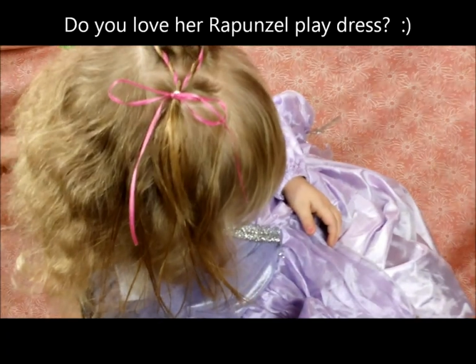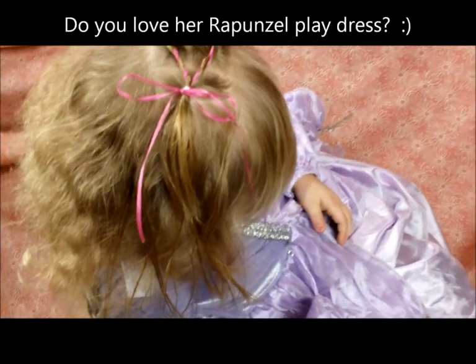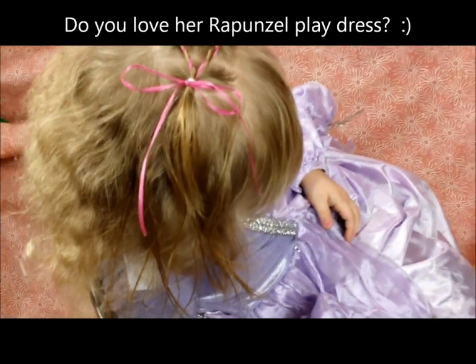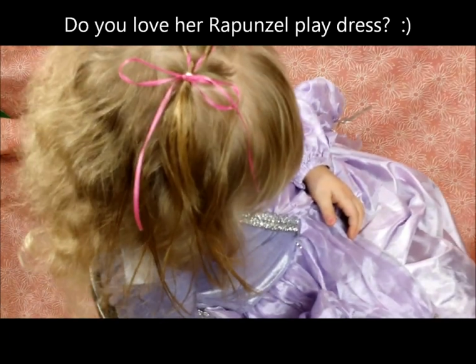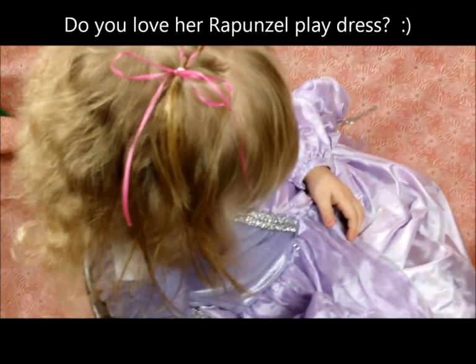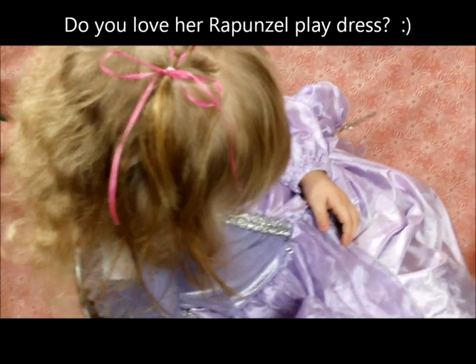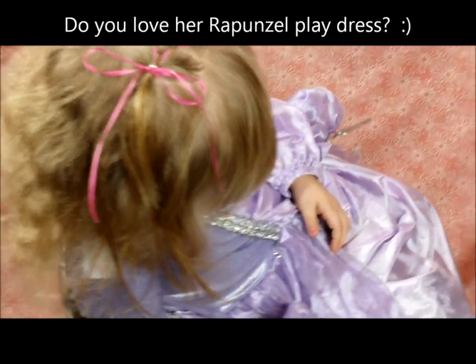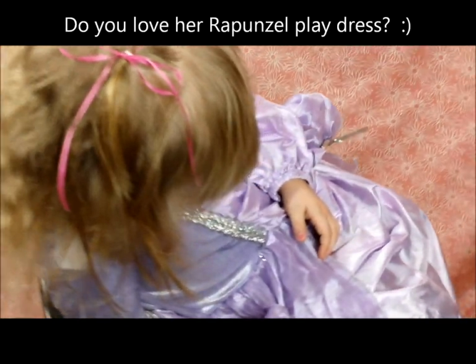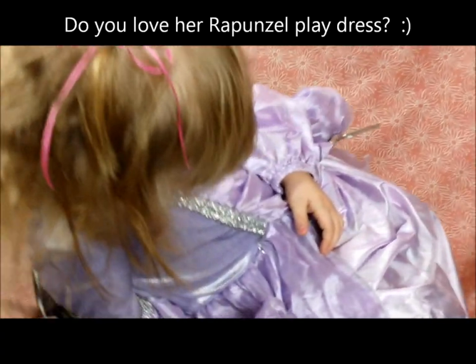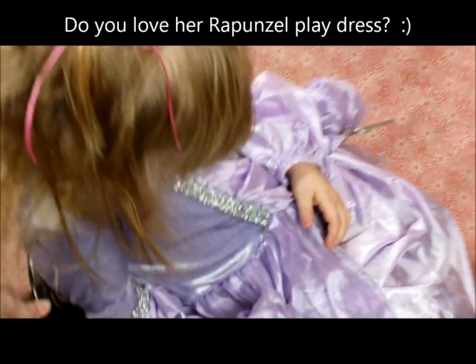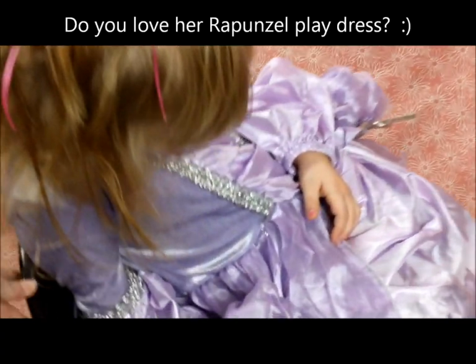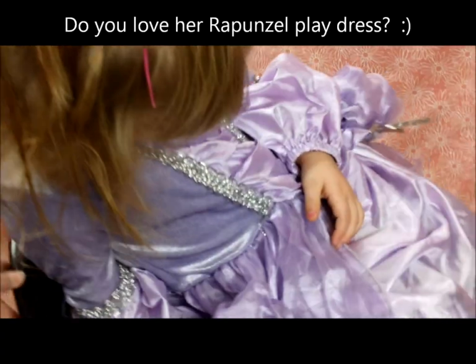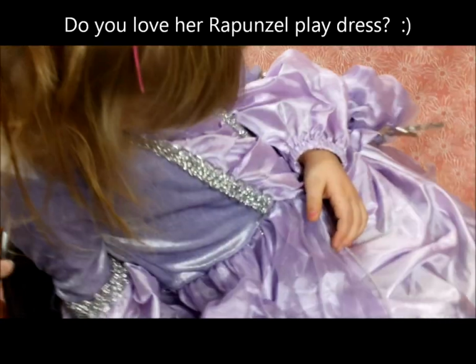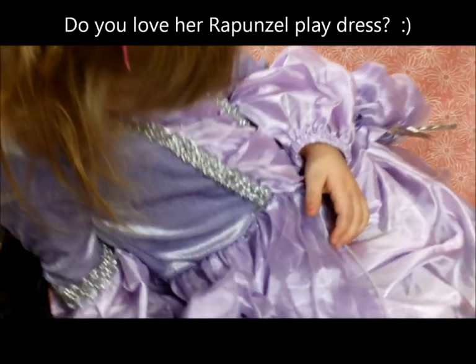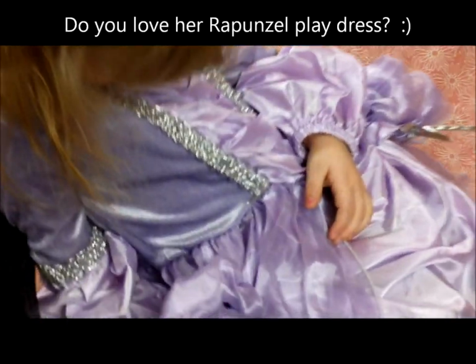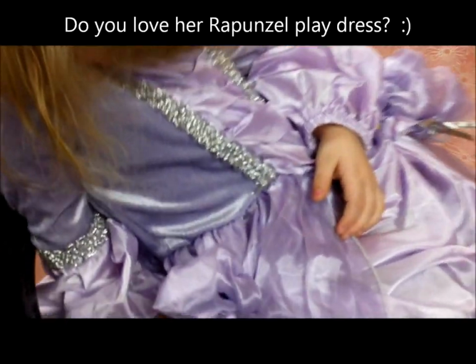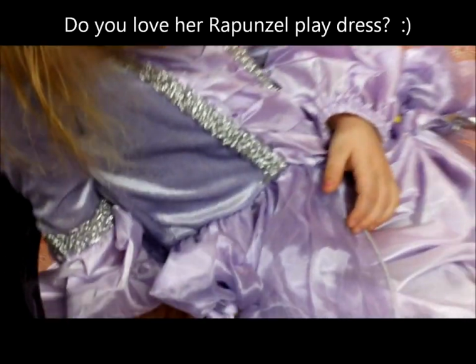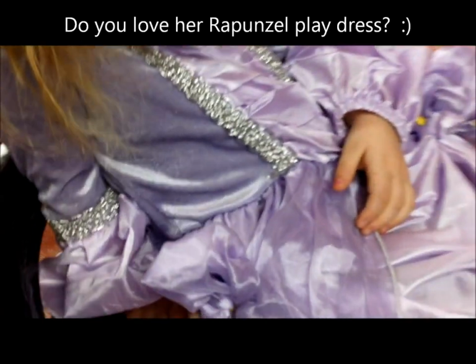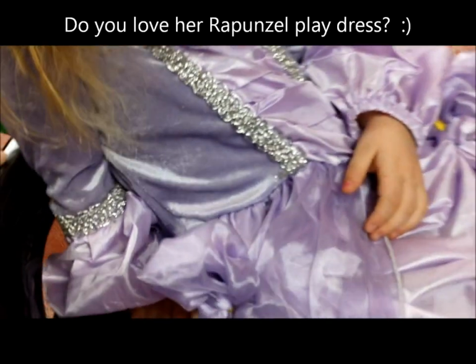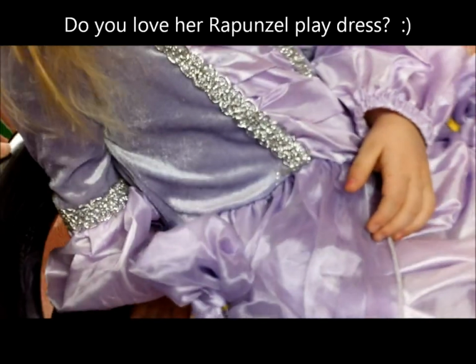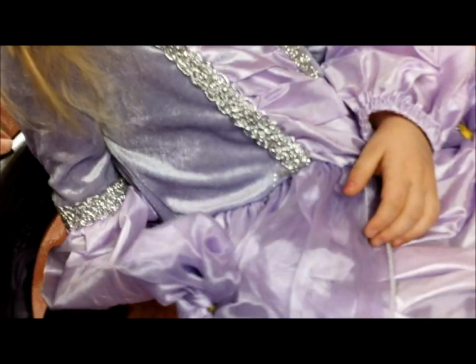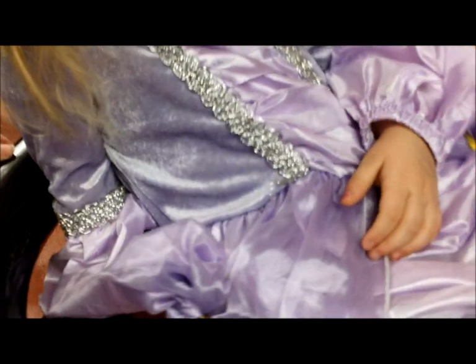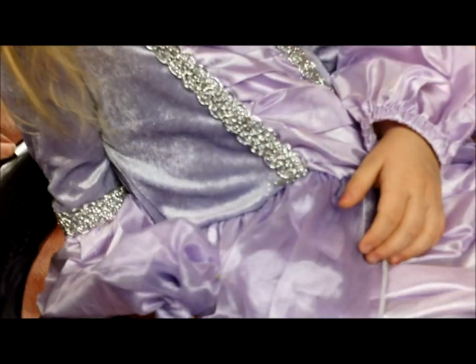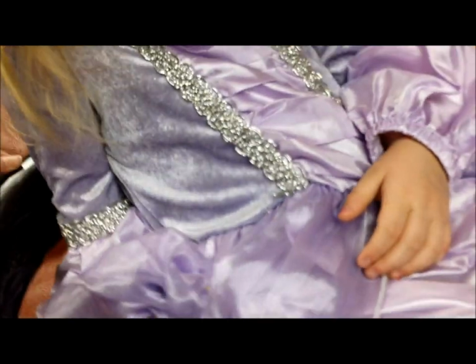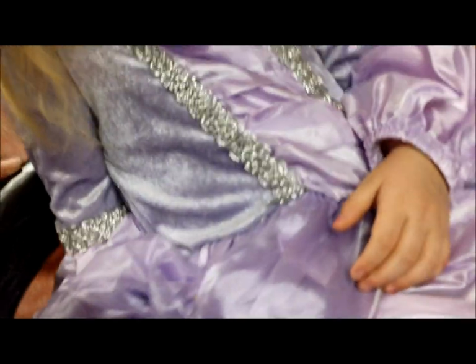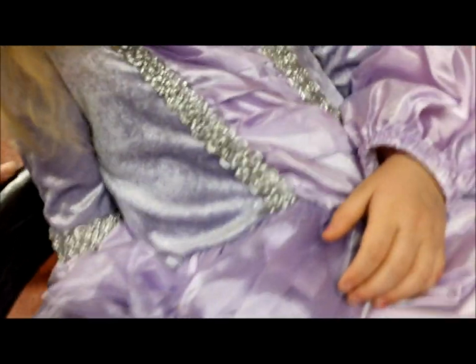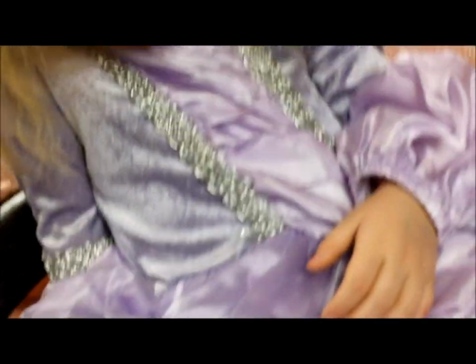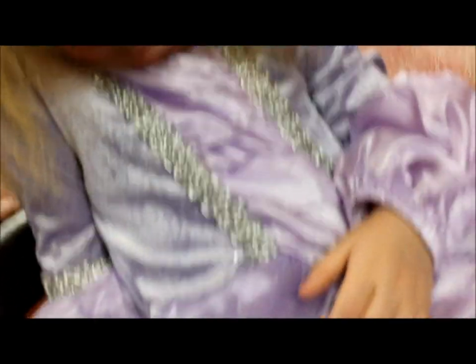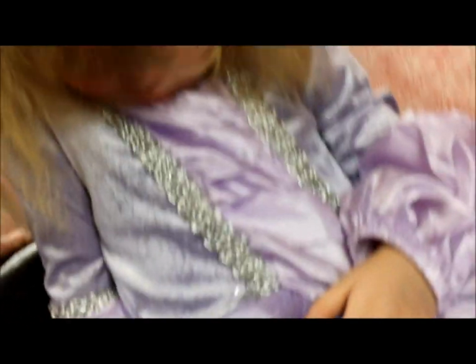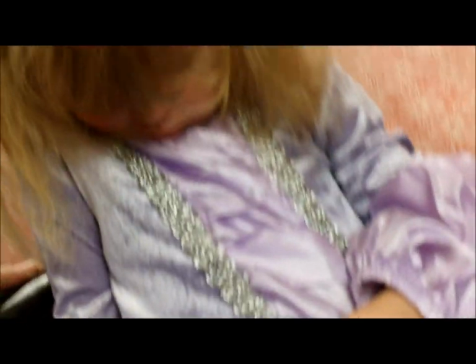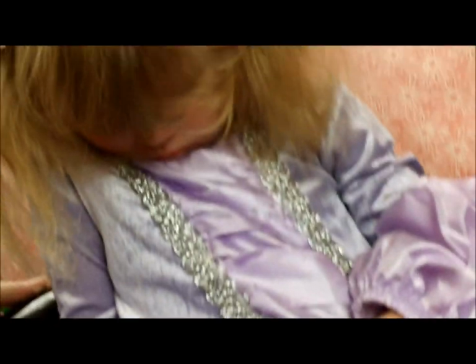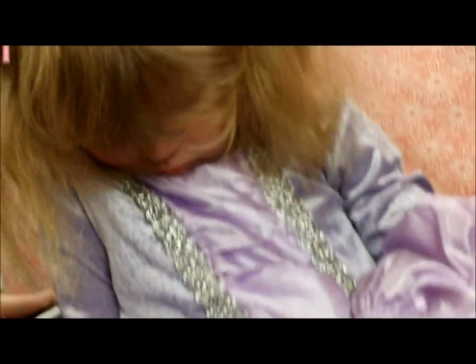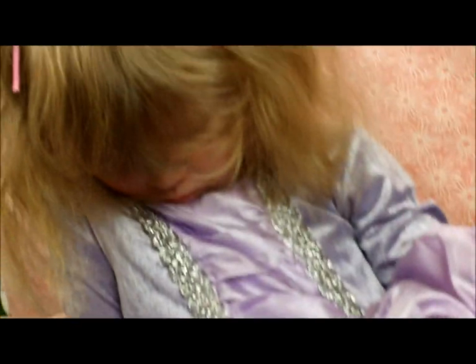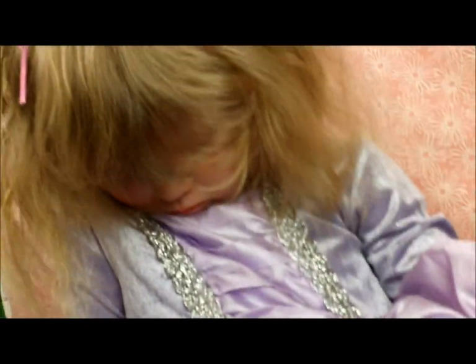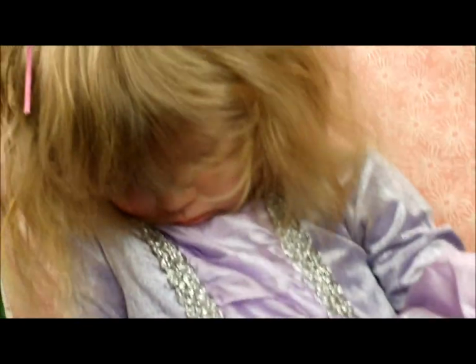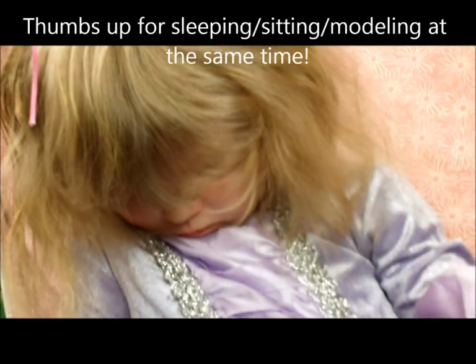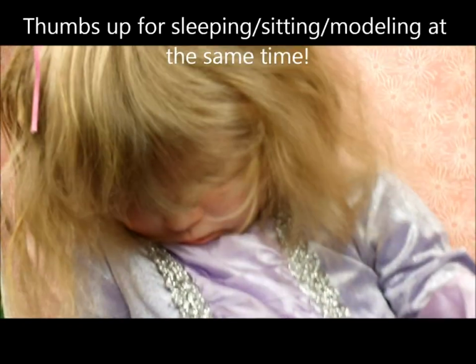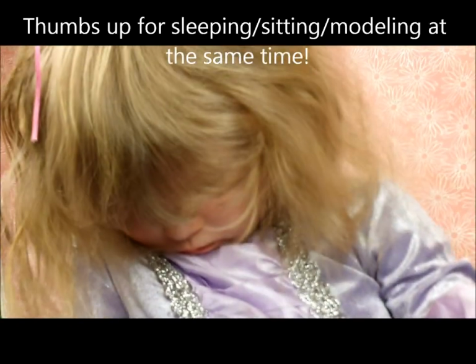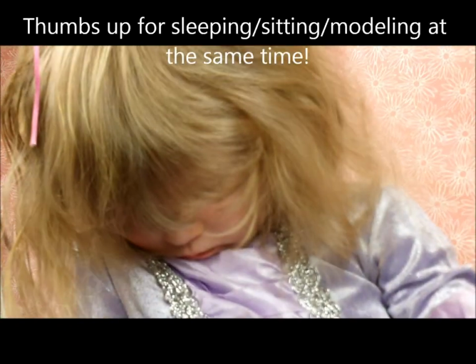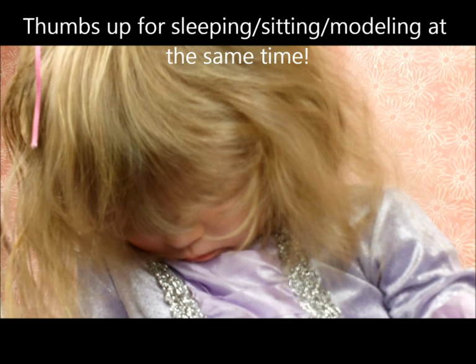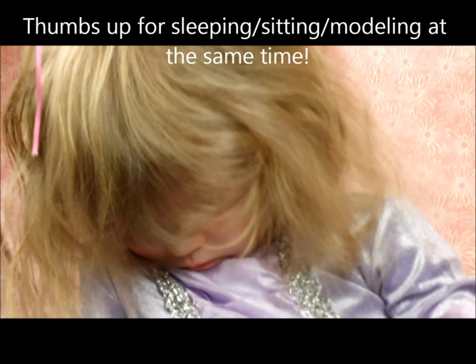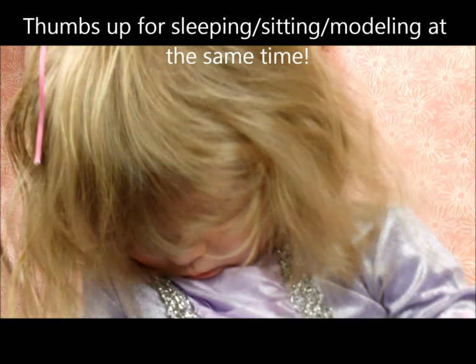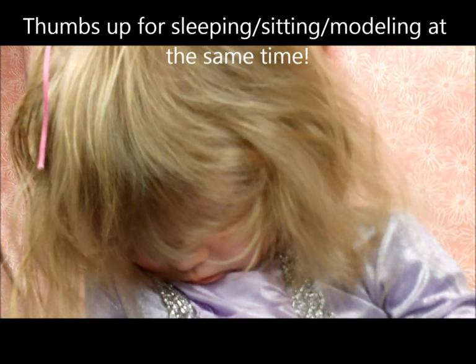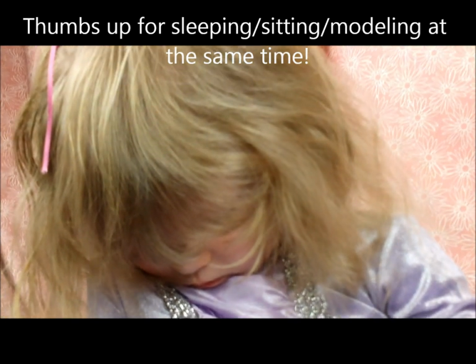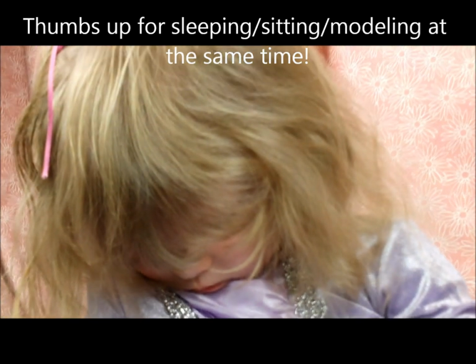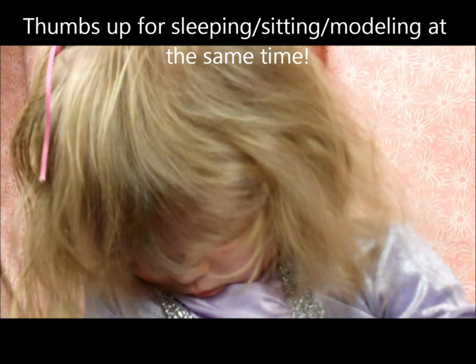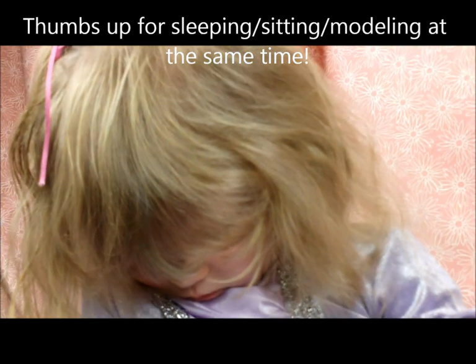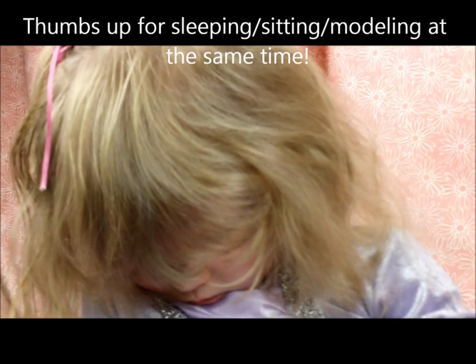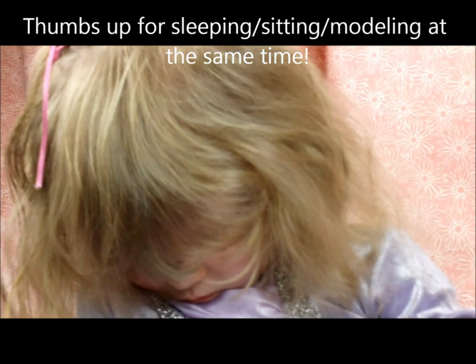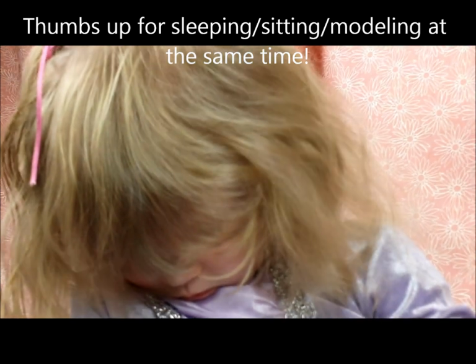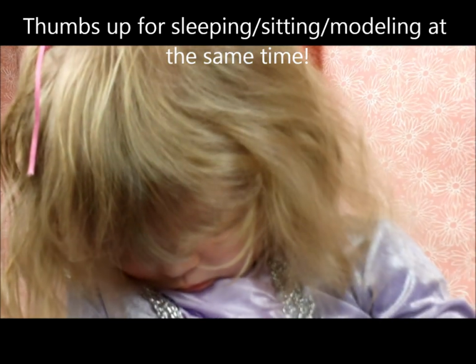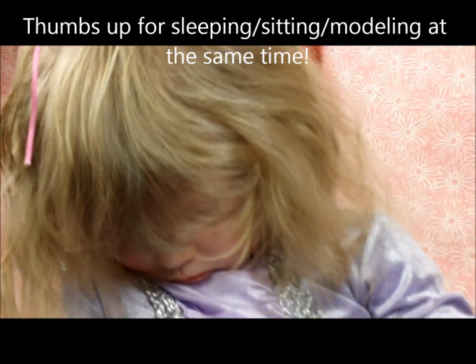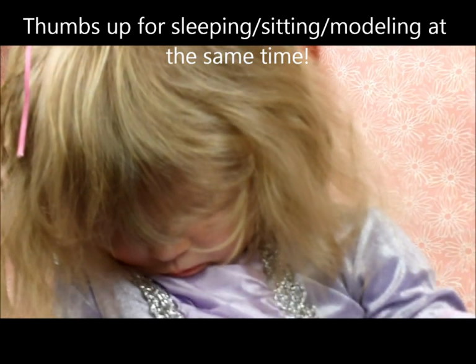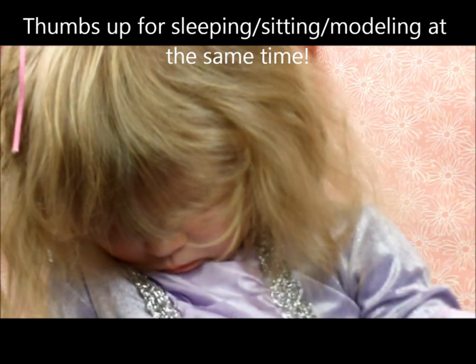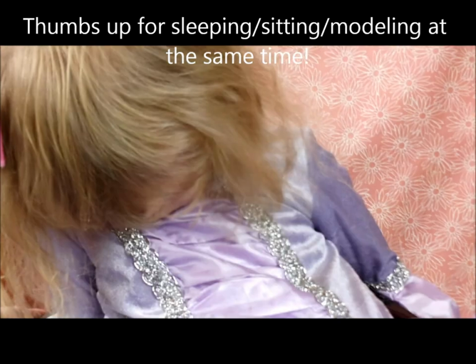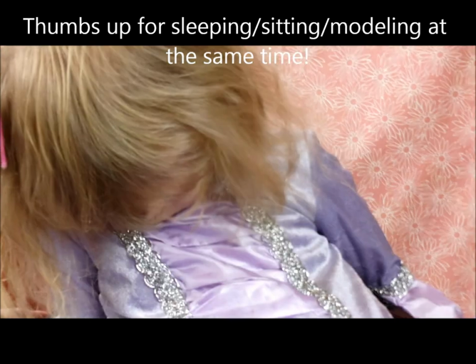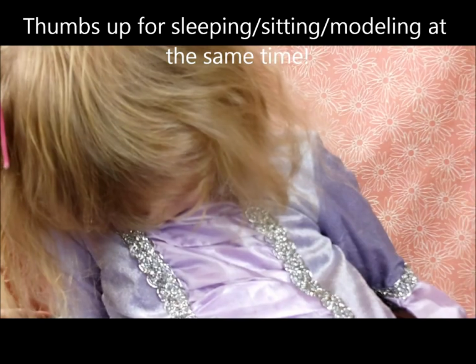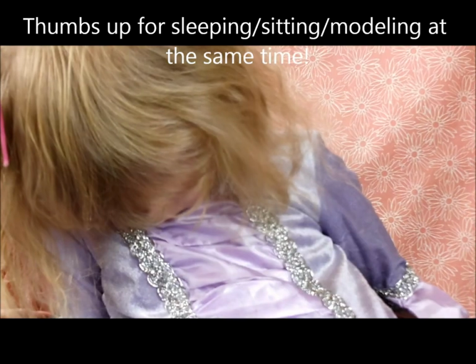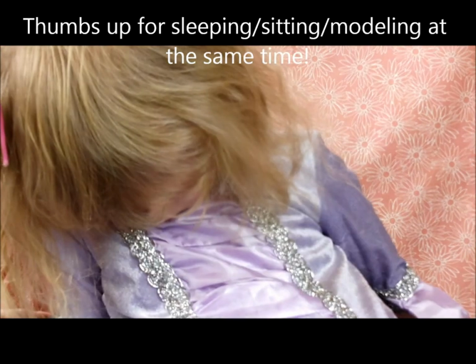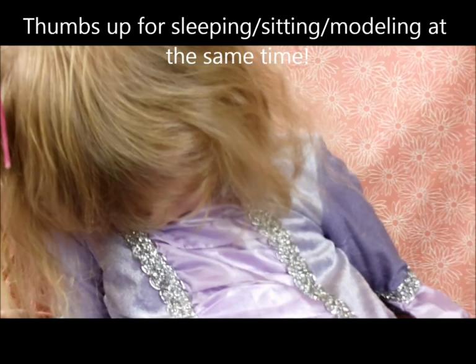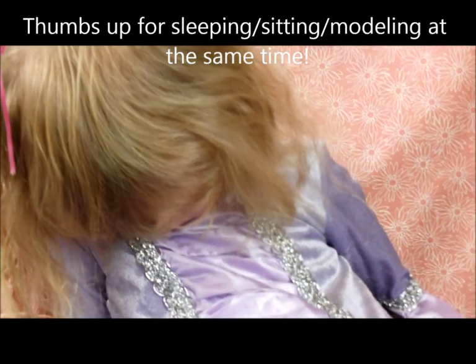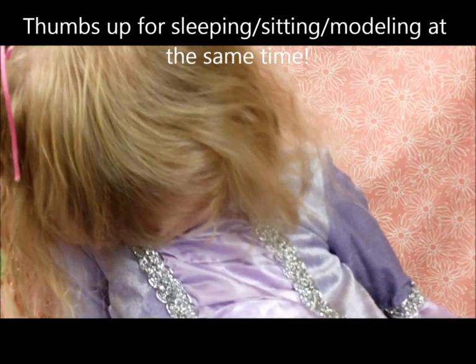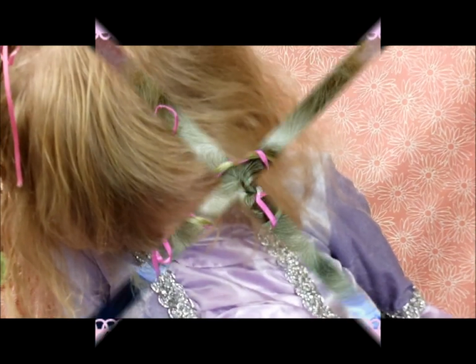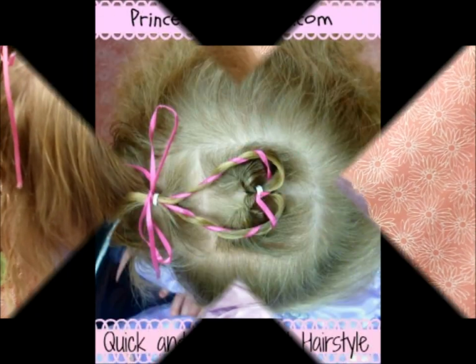So apparently we're really boring because she just fell asleep while we were doing this tutorial. I don't know how she's still sitting in the chair, but she's gone.